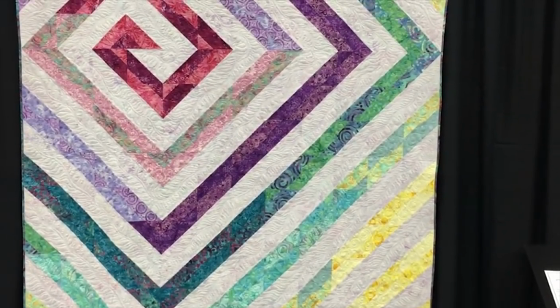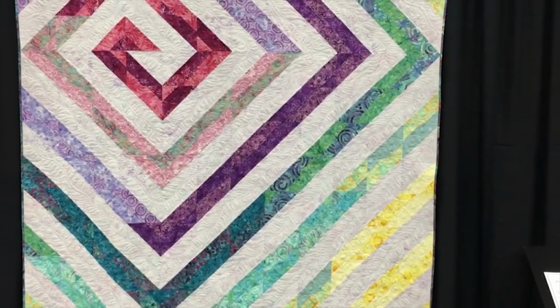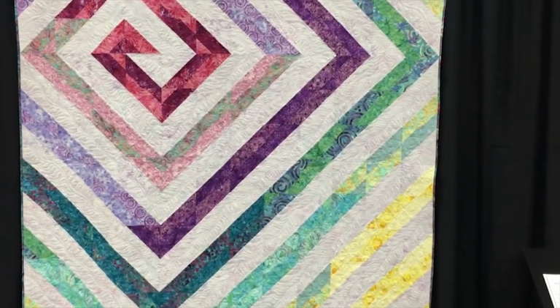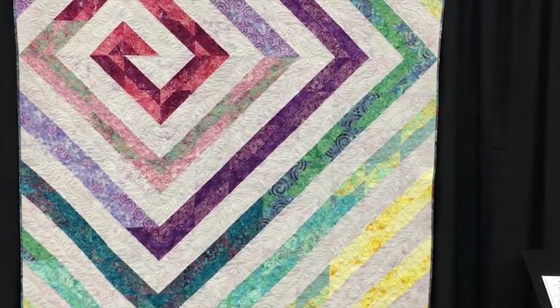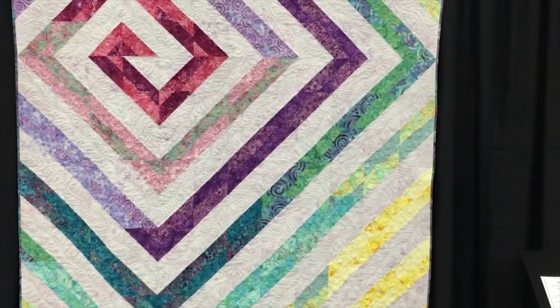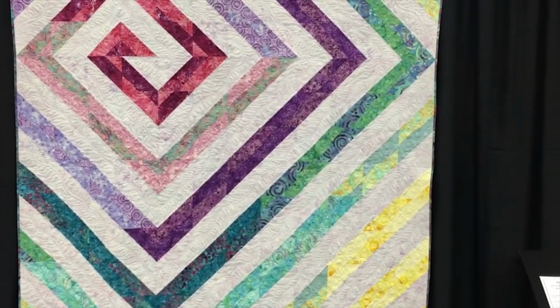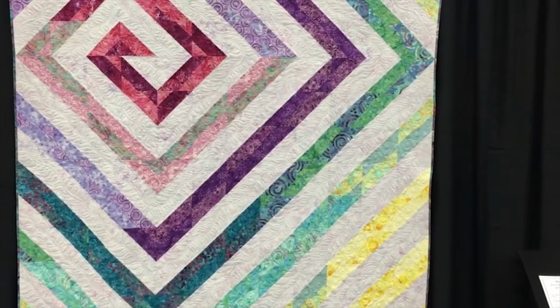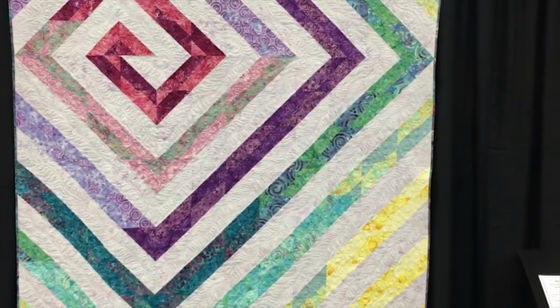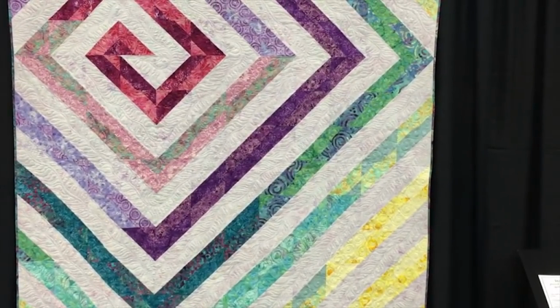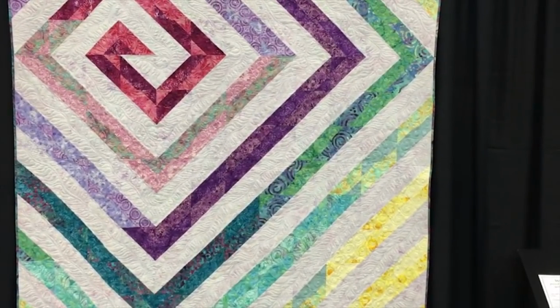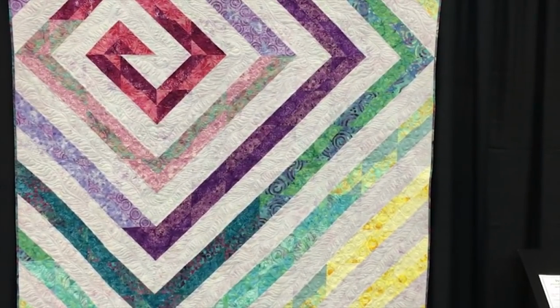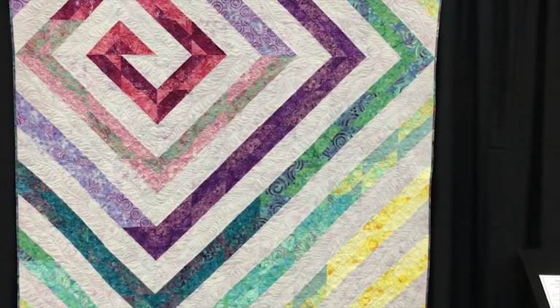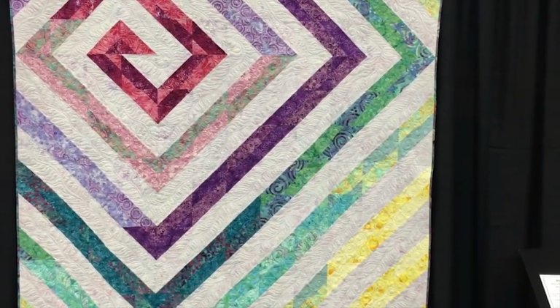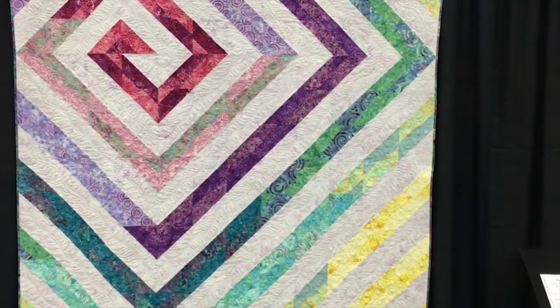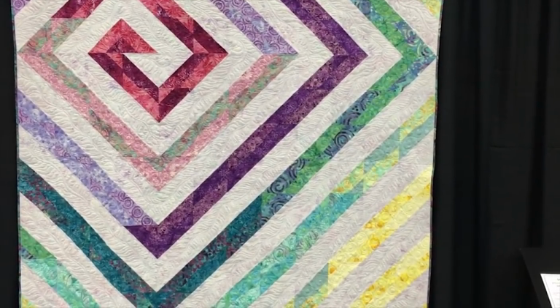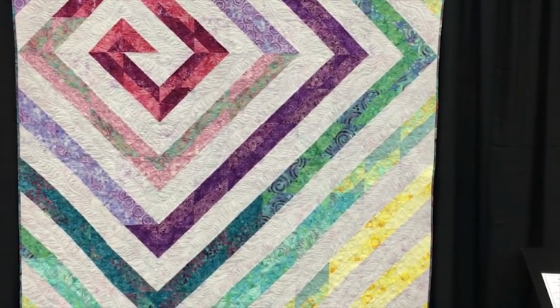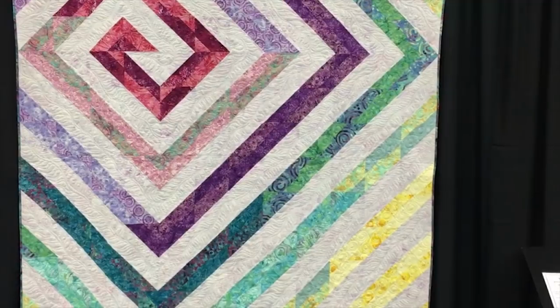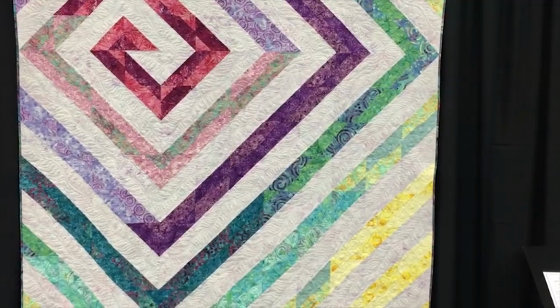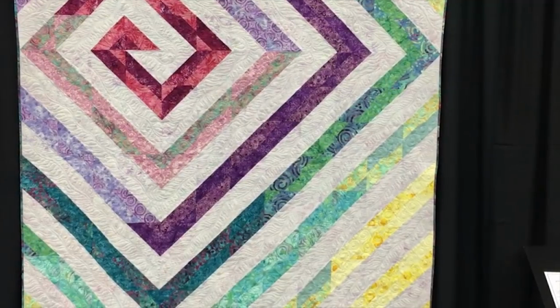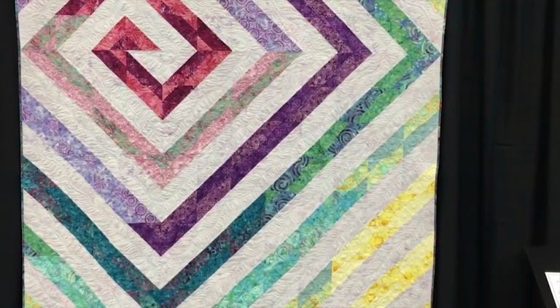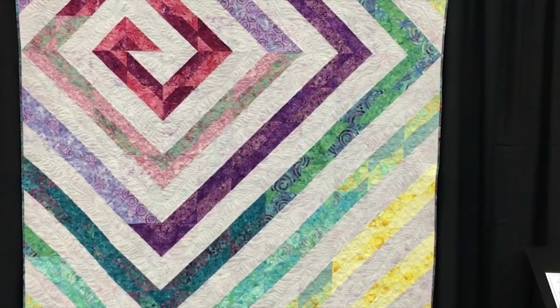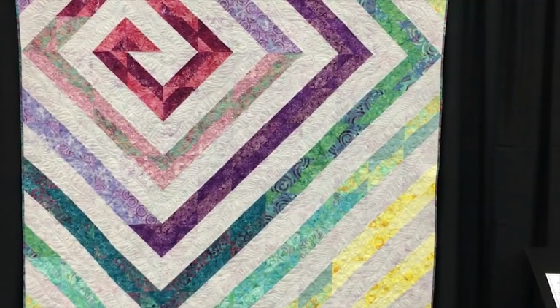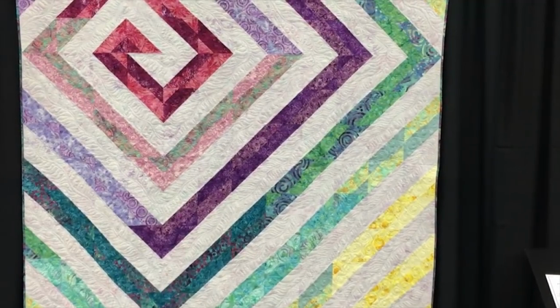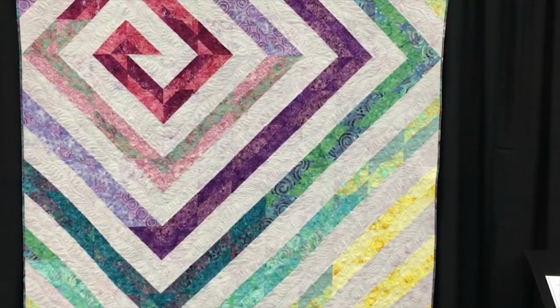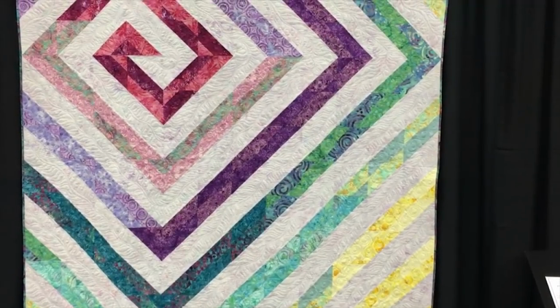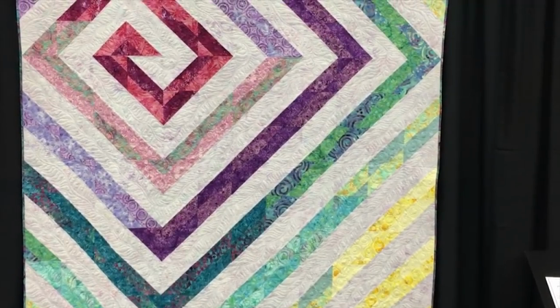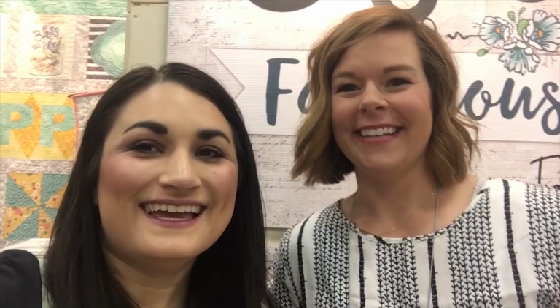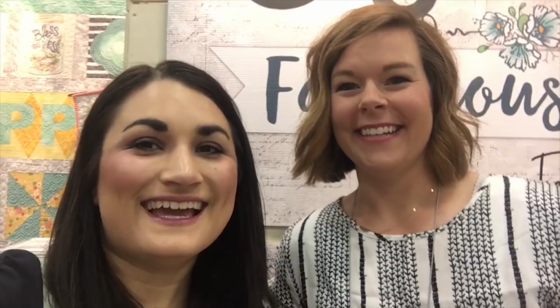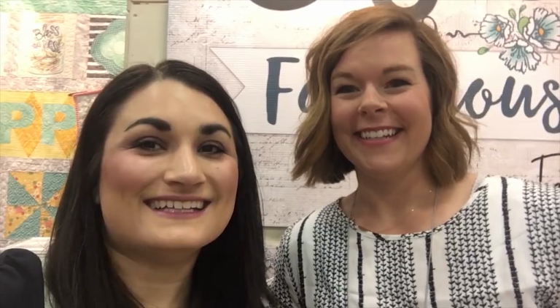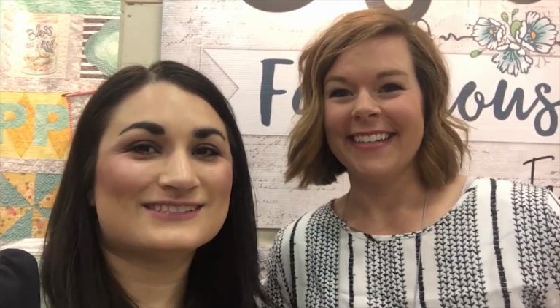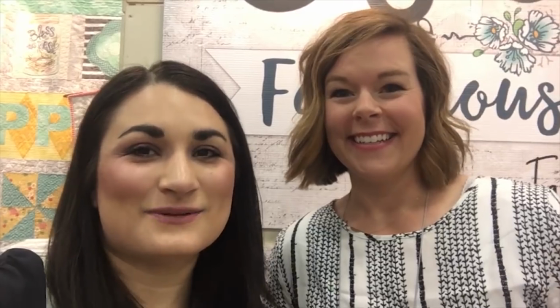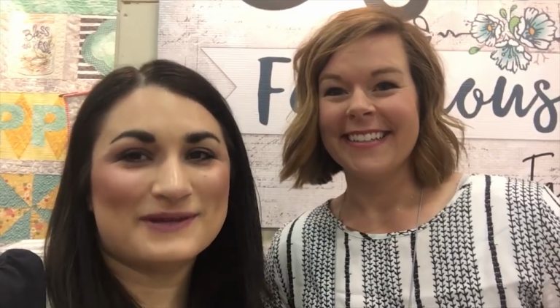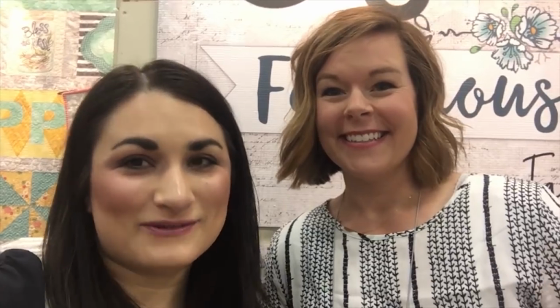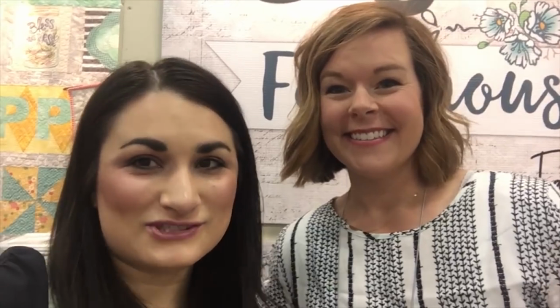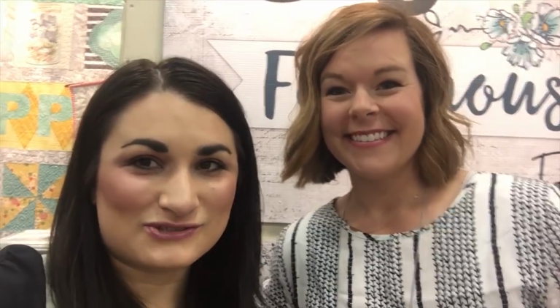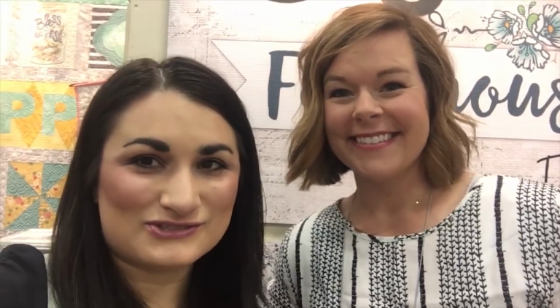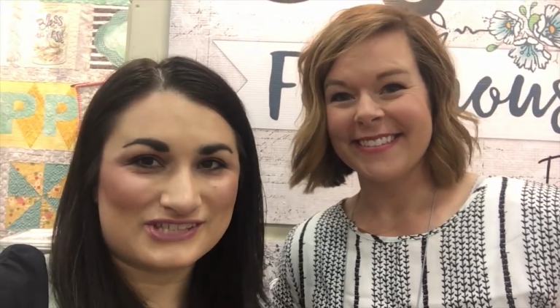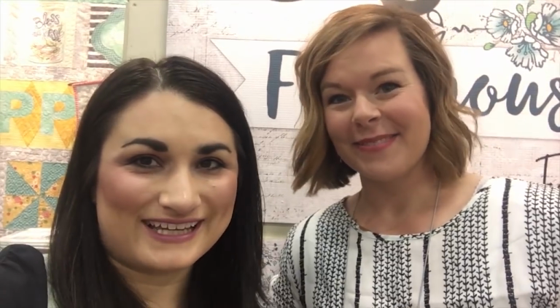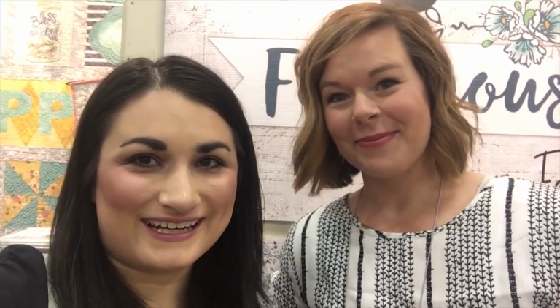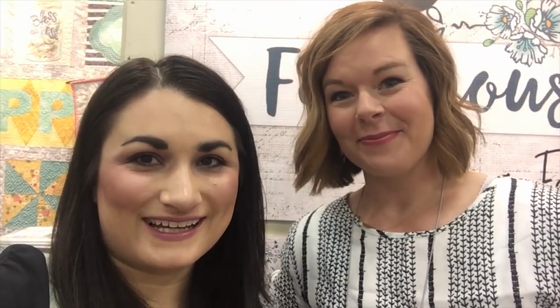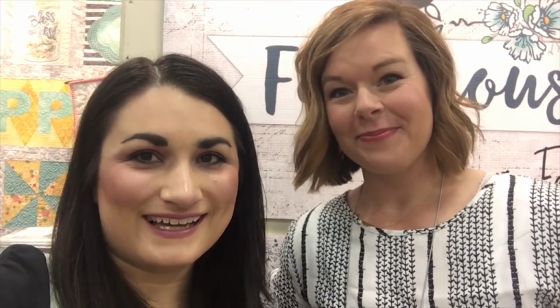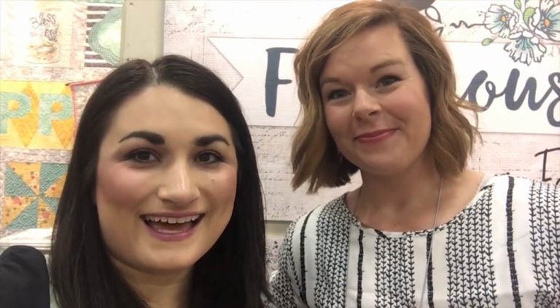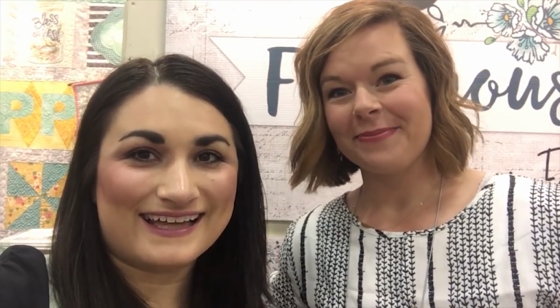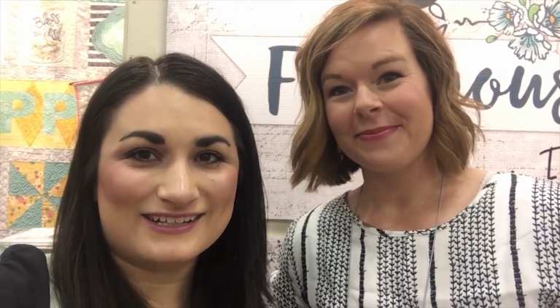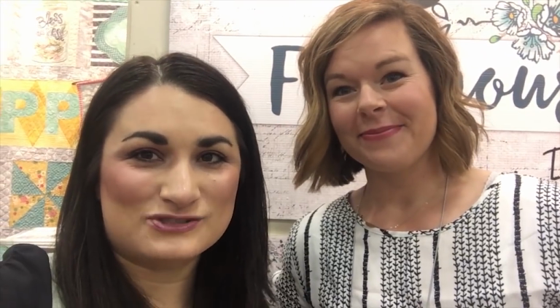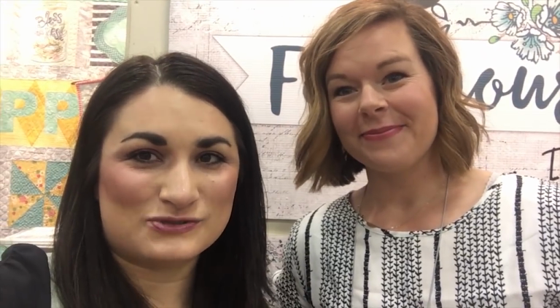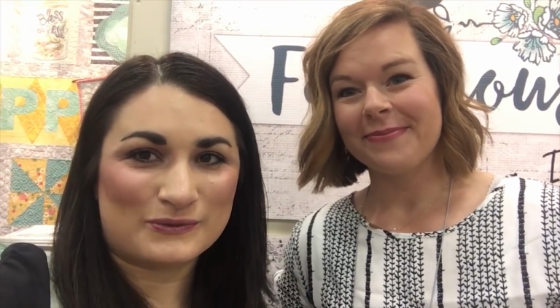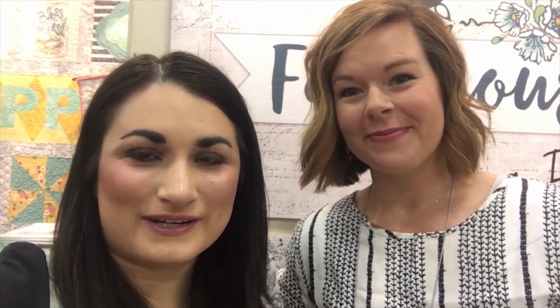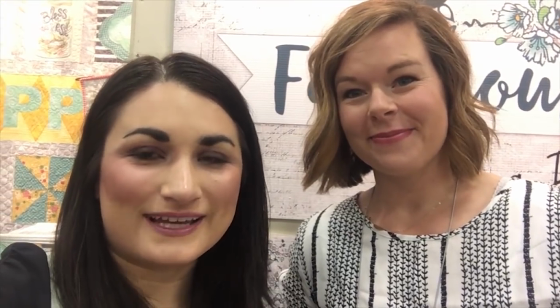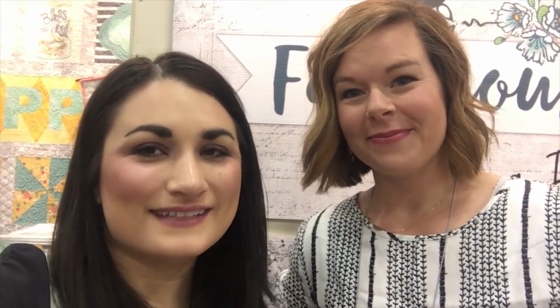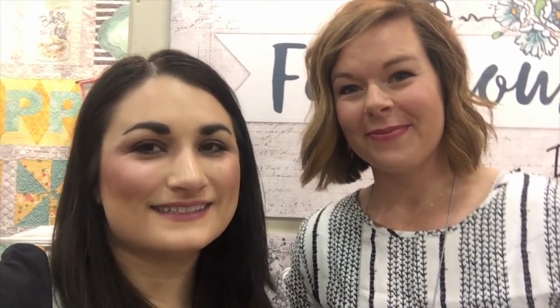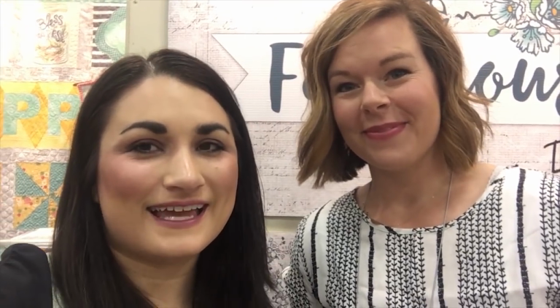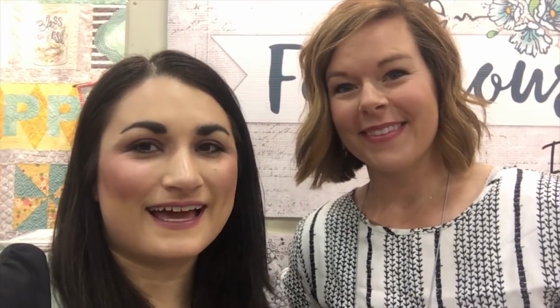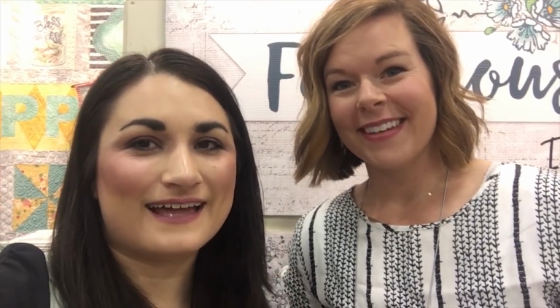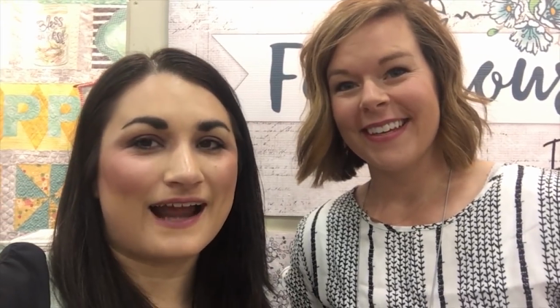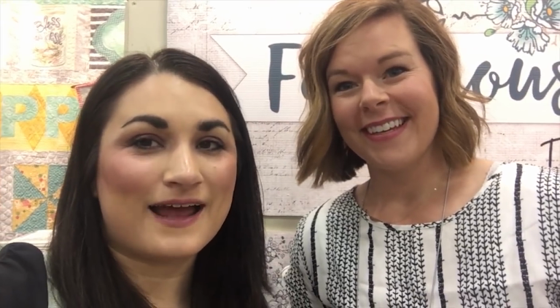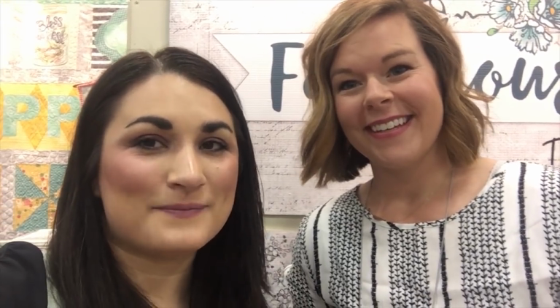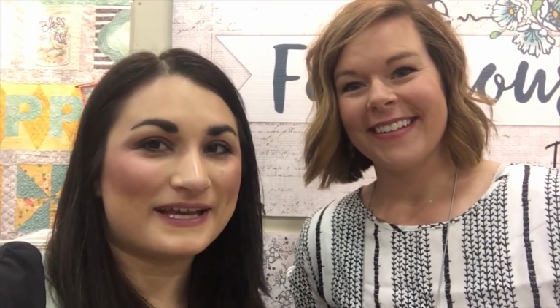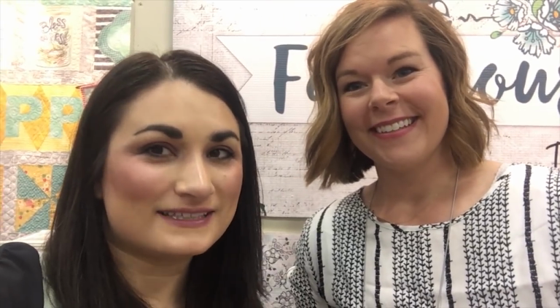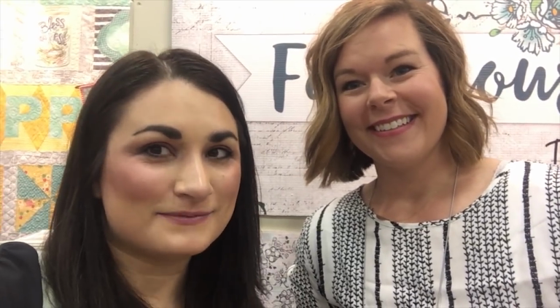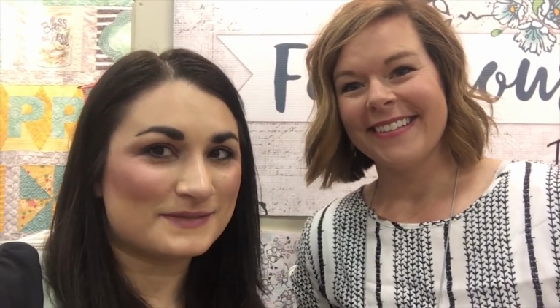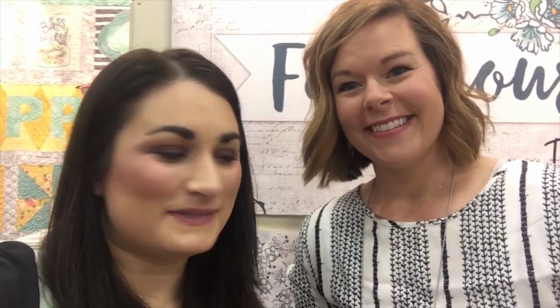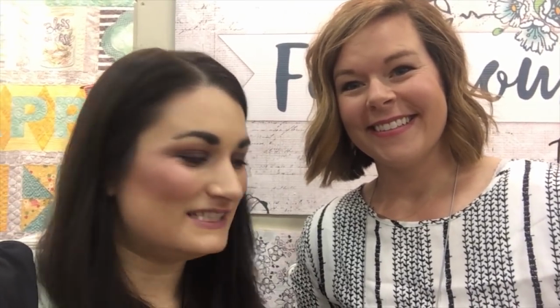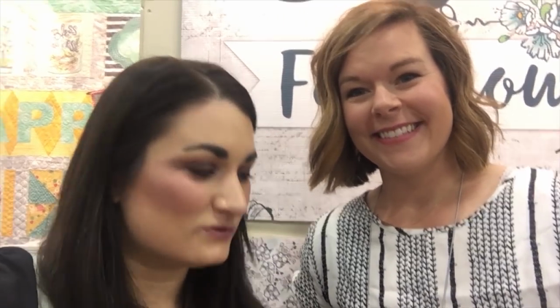I've worked with Majestic Batiks for a long time as they've grown — it's a pretty big operation now. I've got a new pattern coming out a little later this summer called Maze, which uses a jelly roll in an alternate grid setting — really fun.